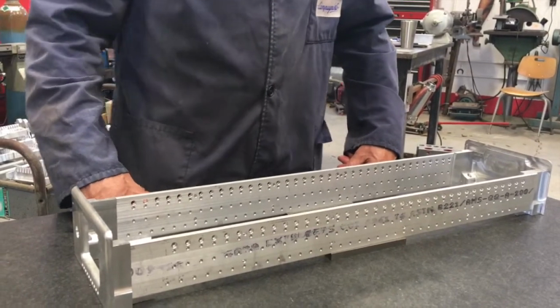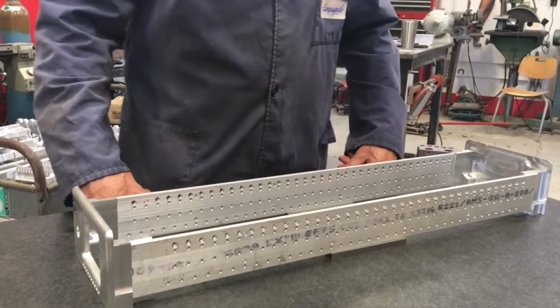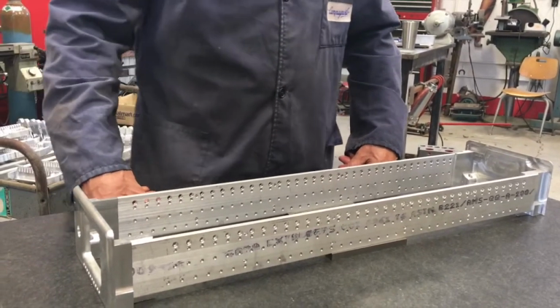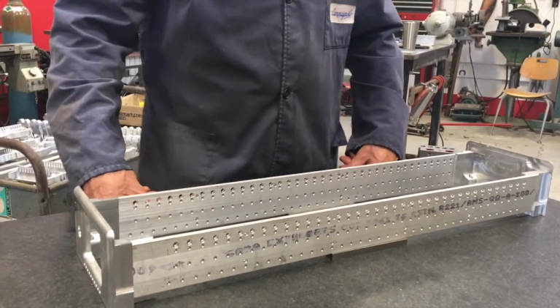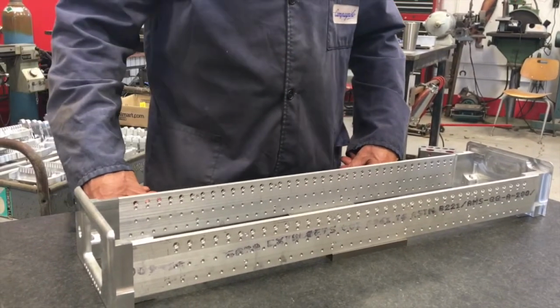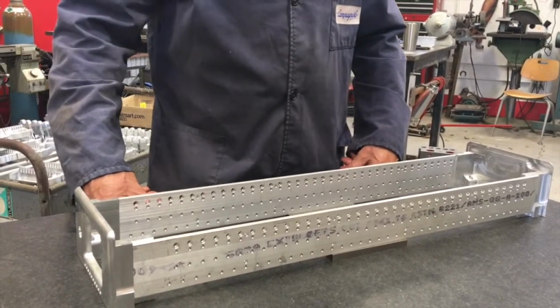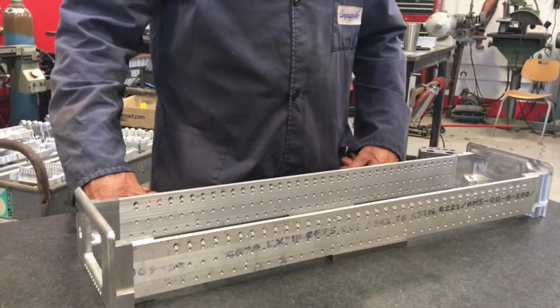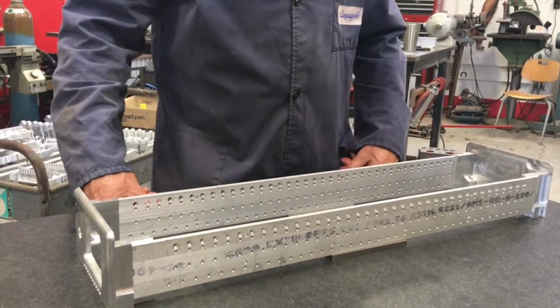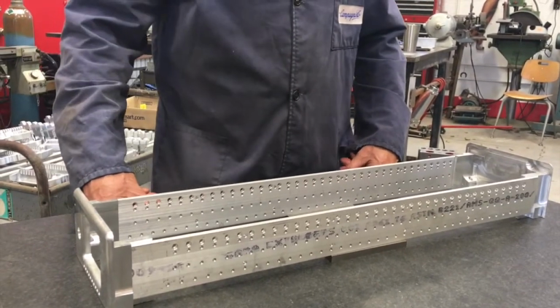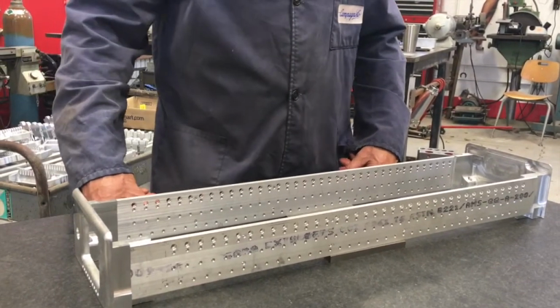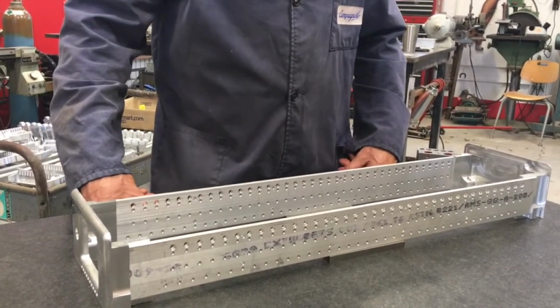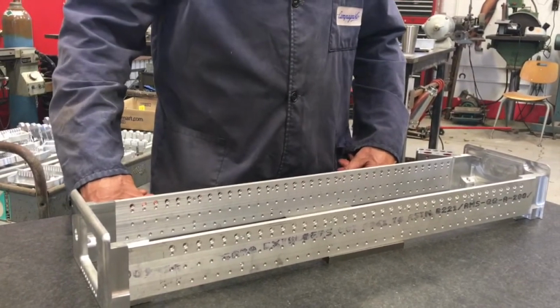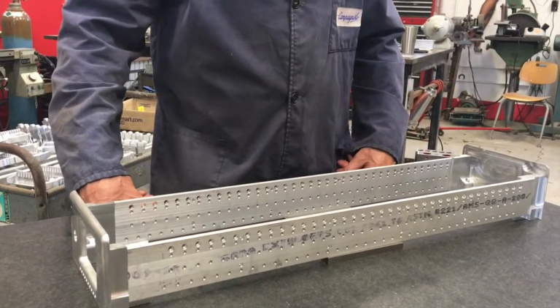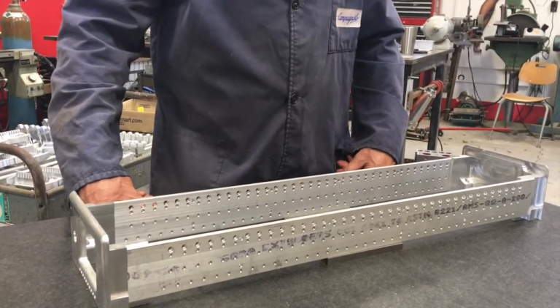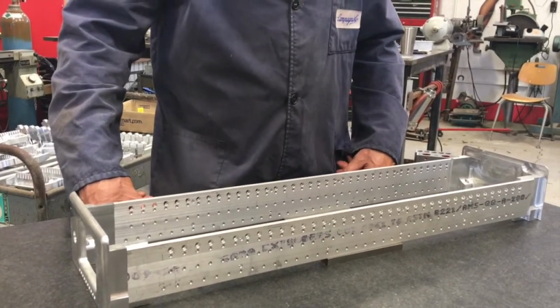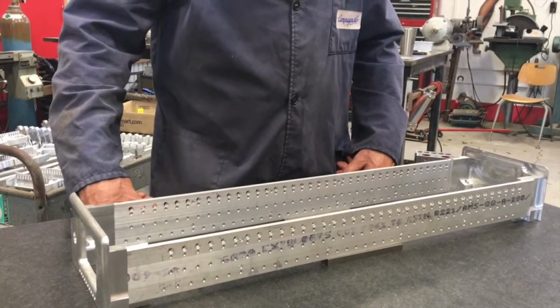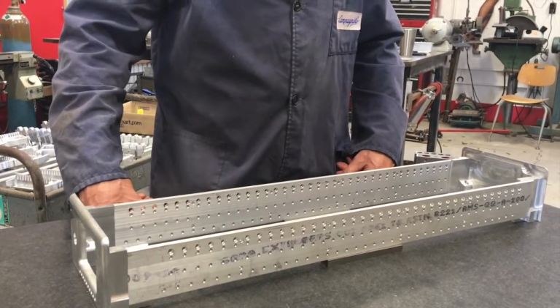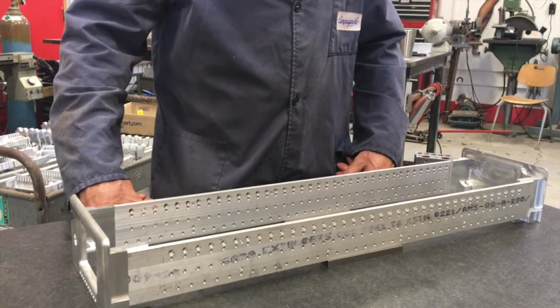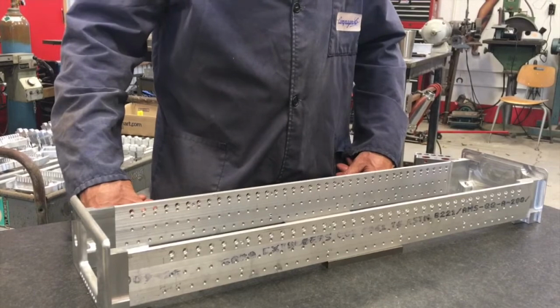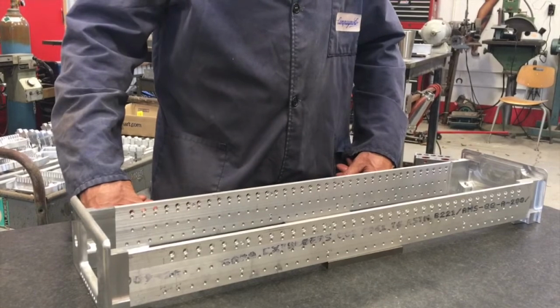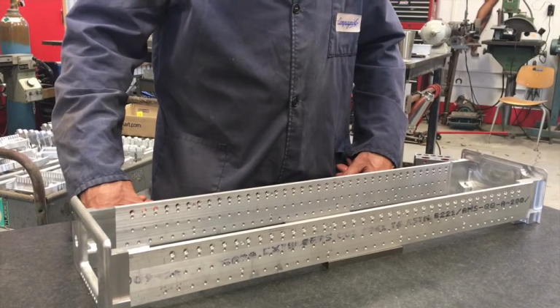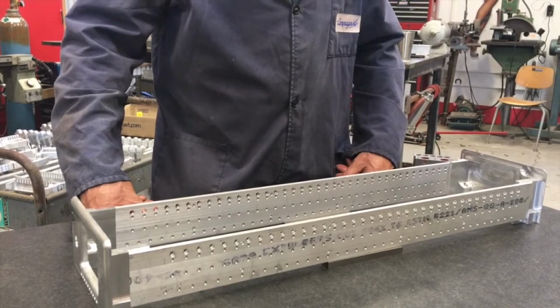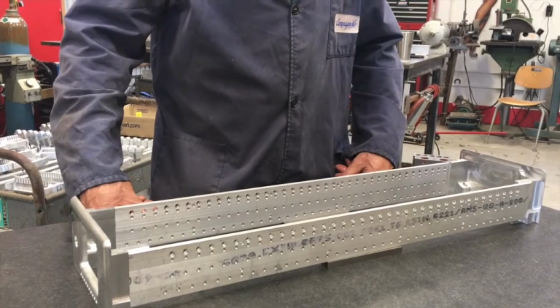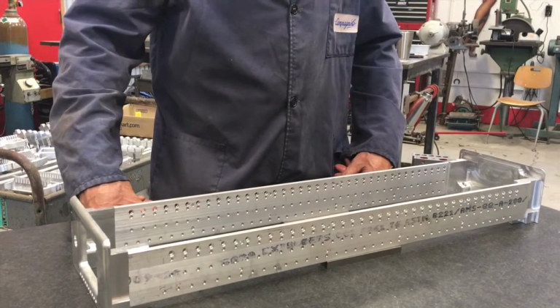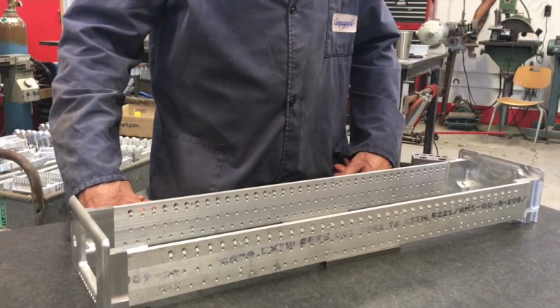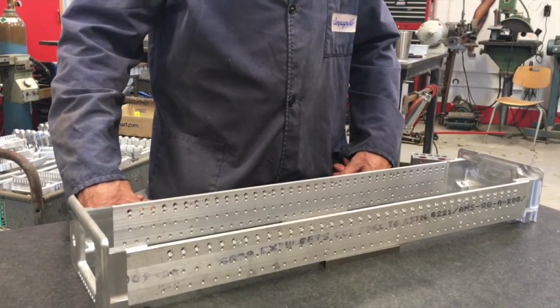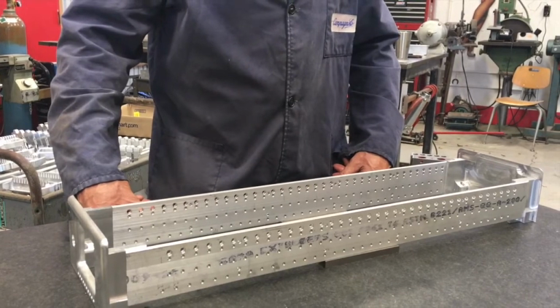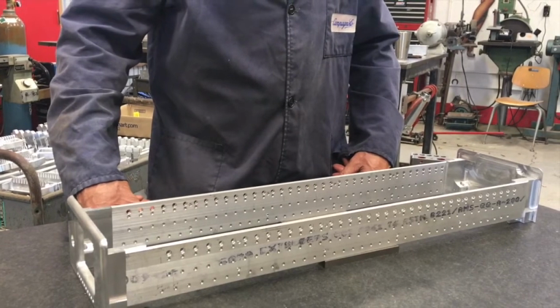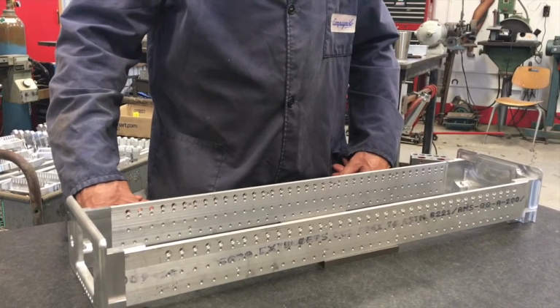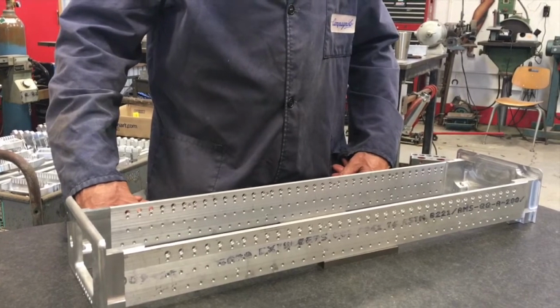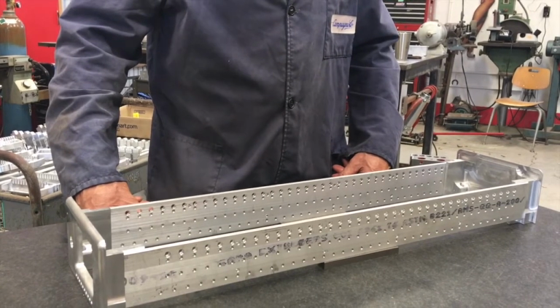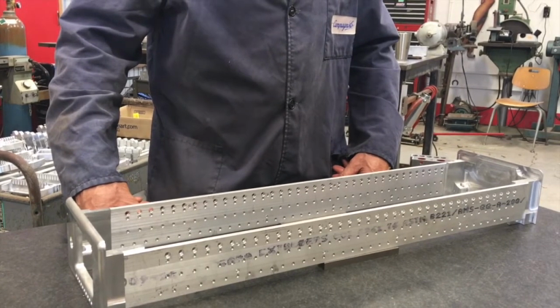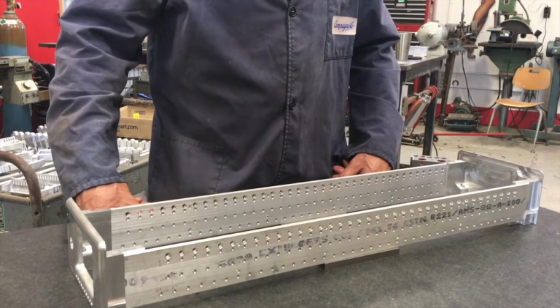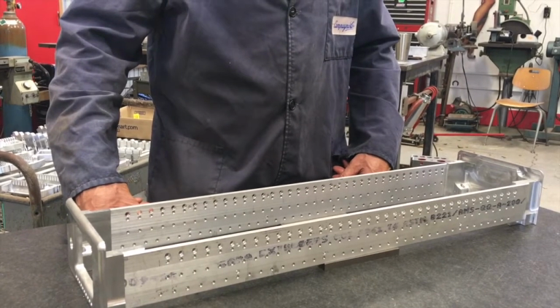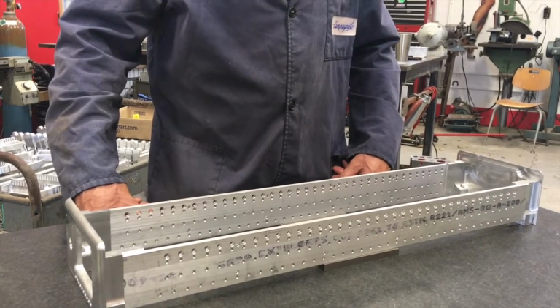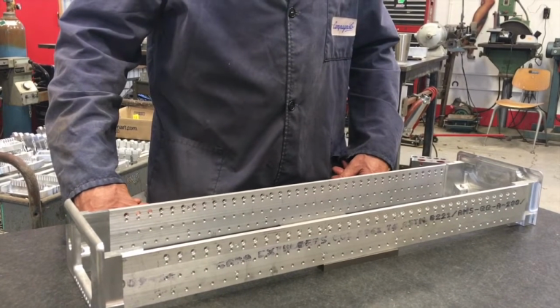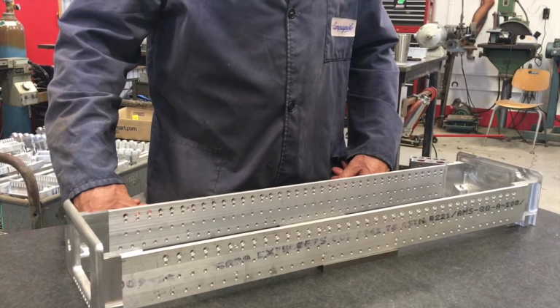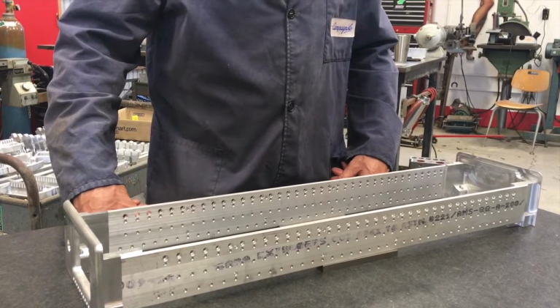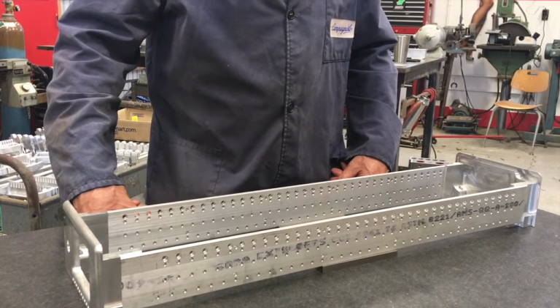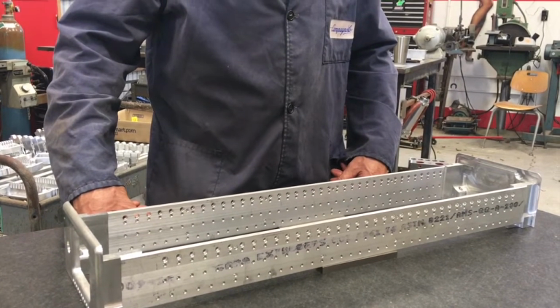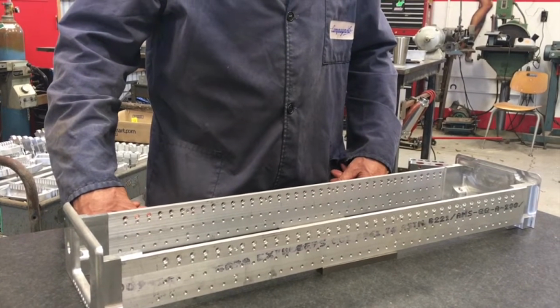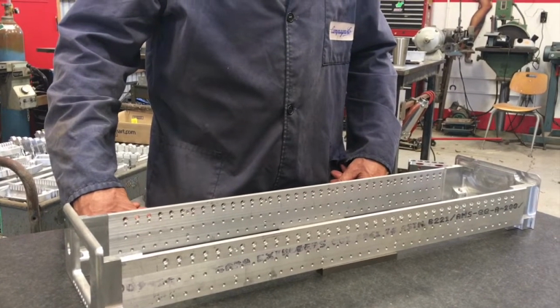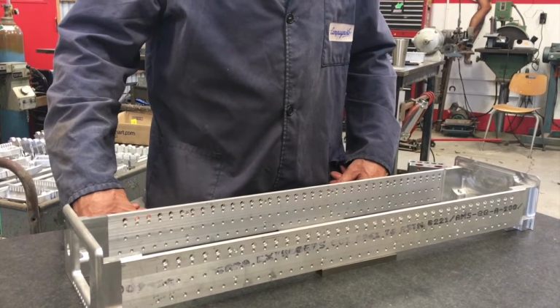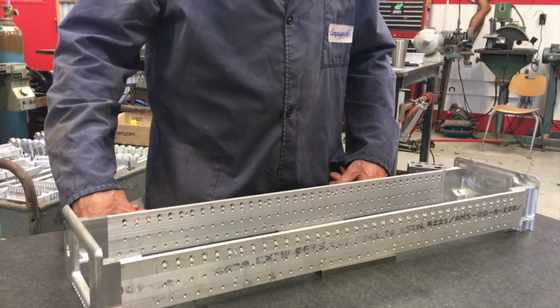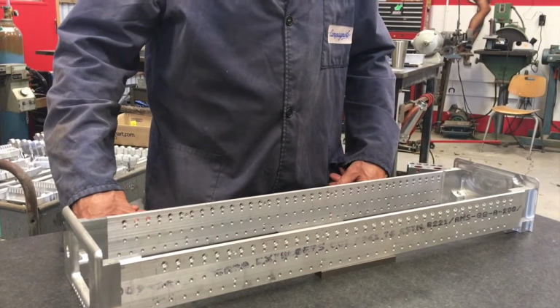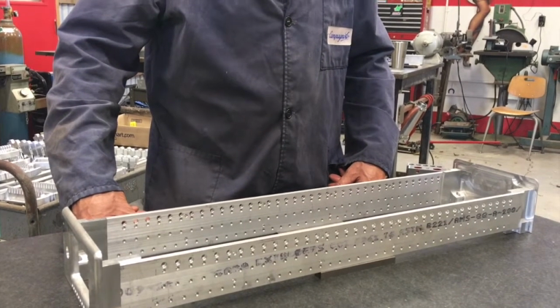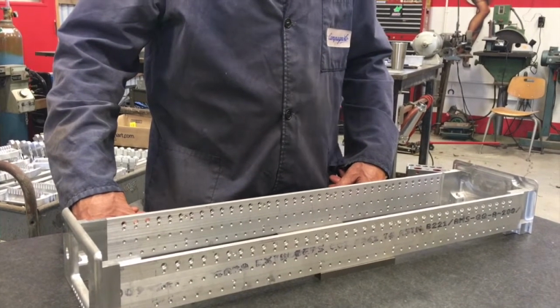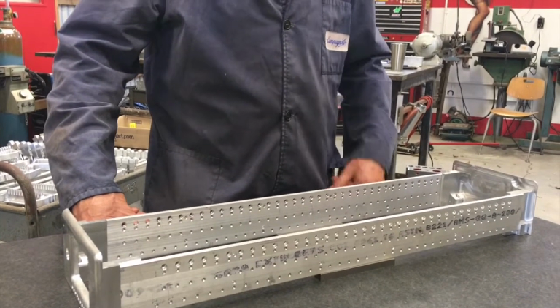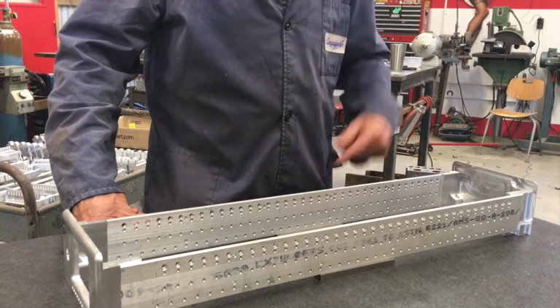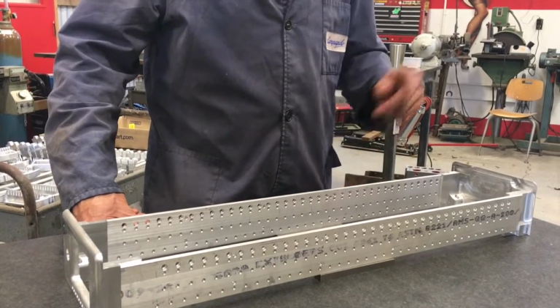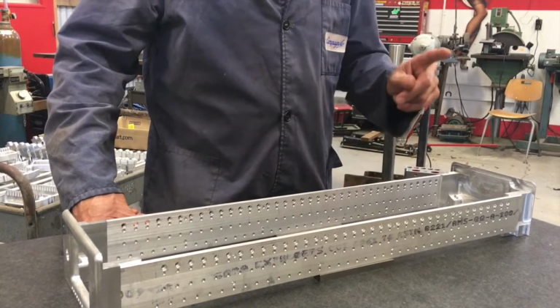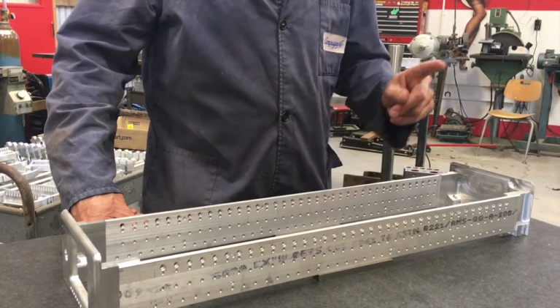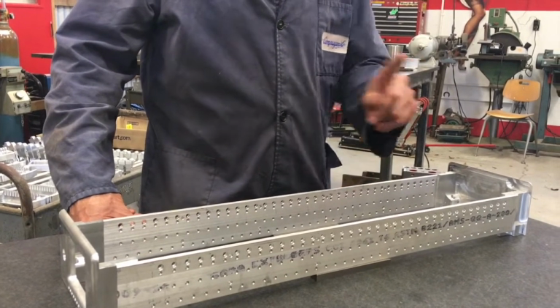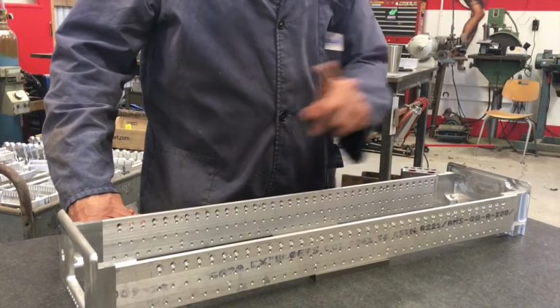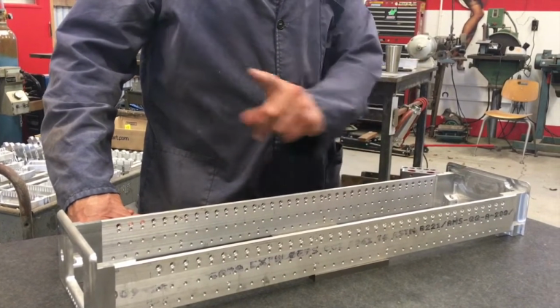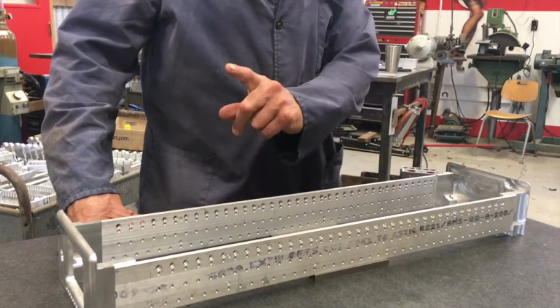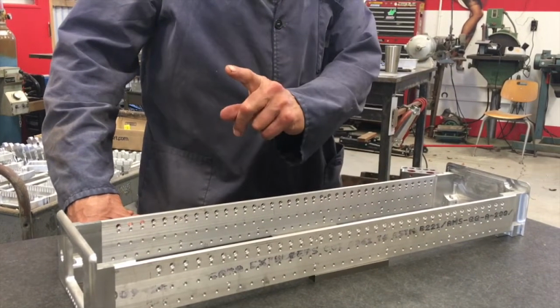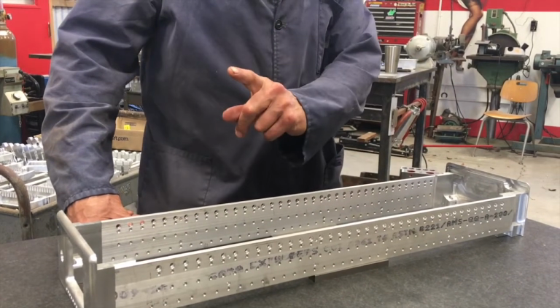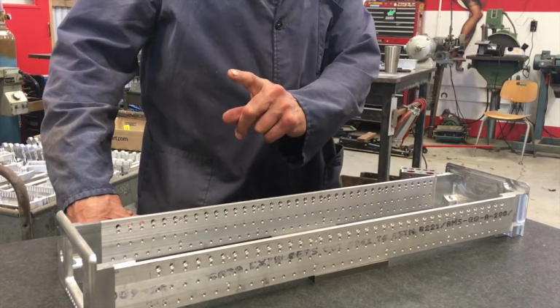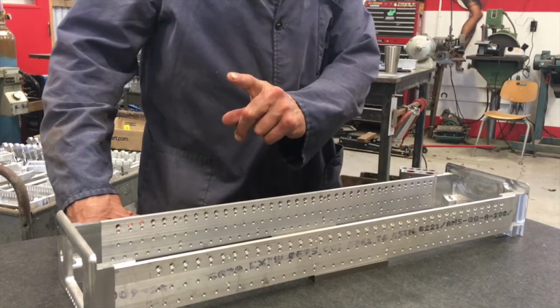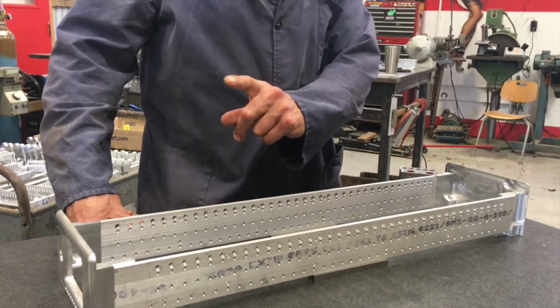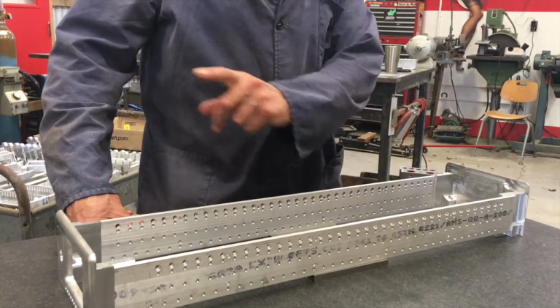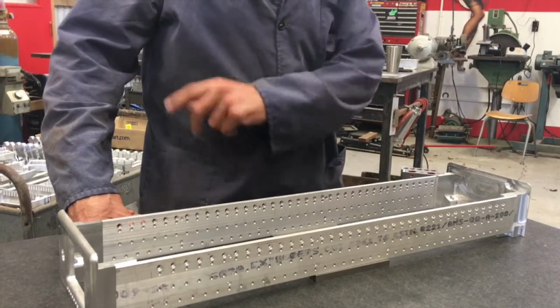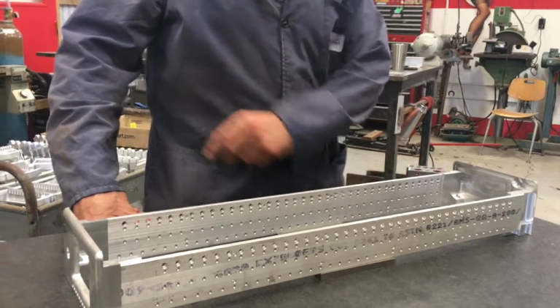Thanks a lot for joining us for this episode of Making Chips, brought to you by Sierra Steel Guitars. I'll see you next time.